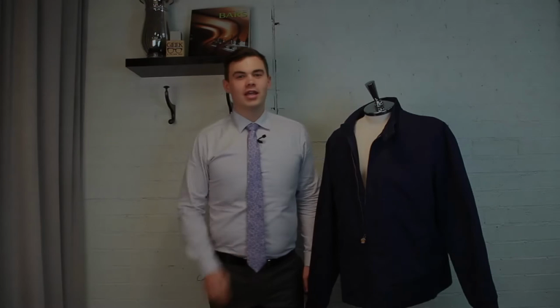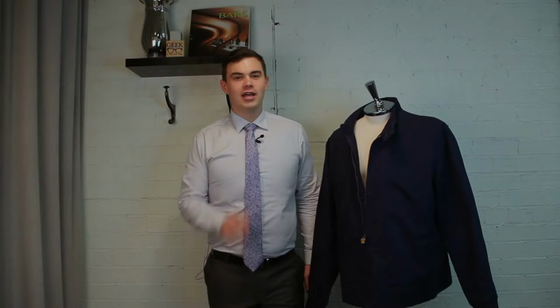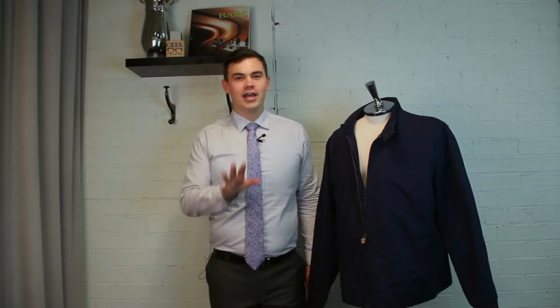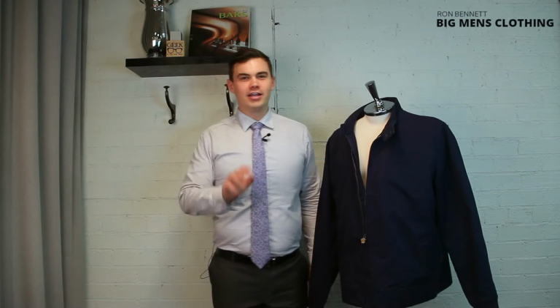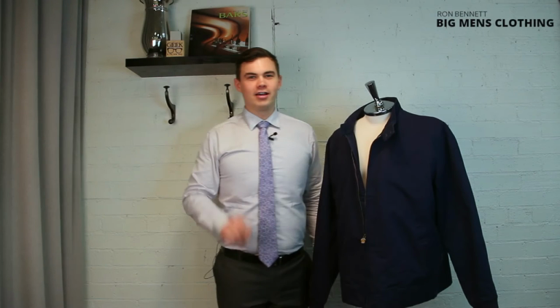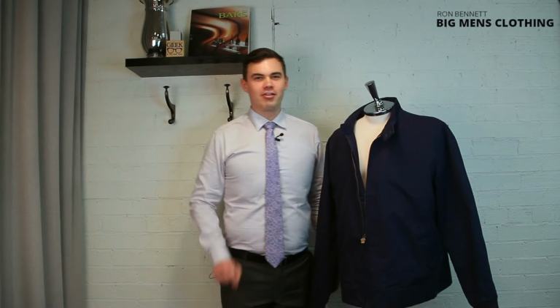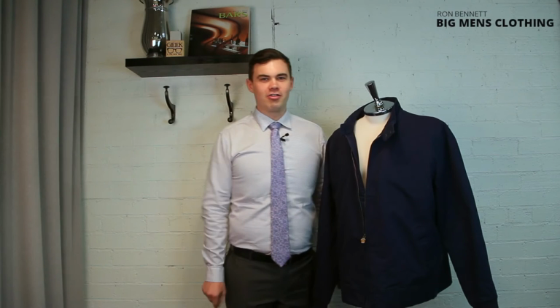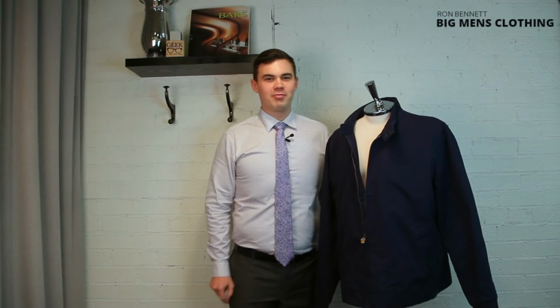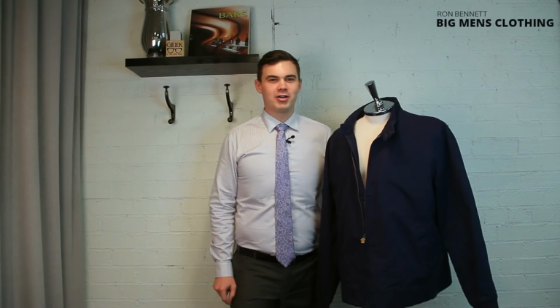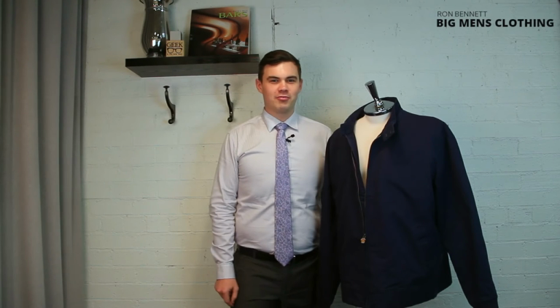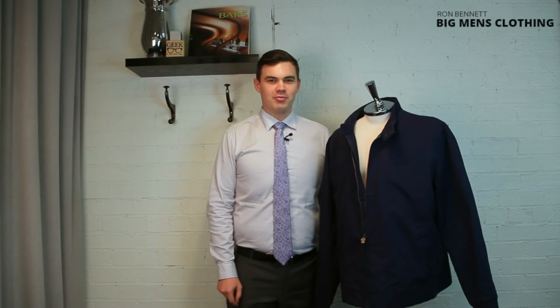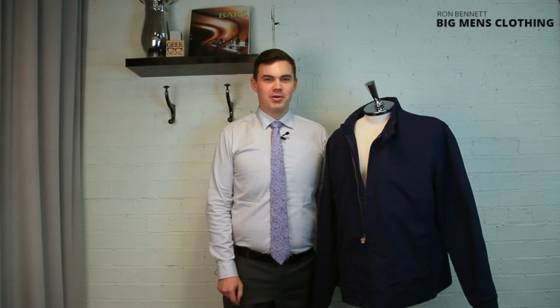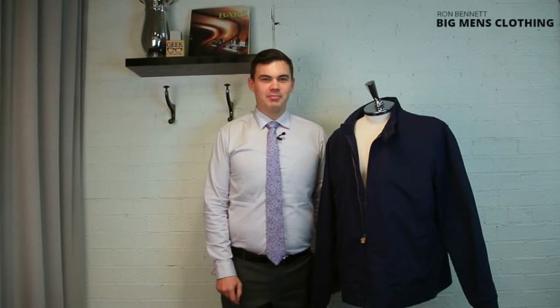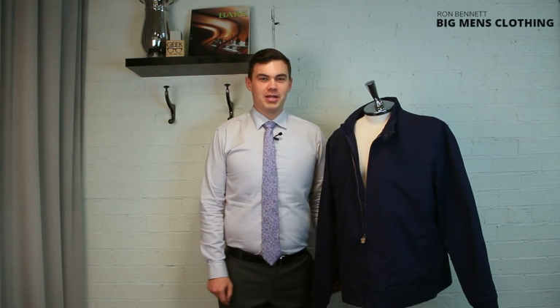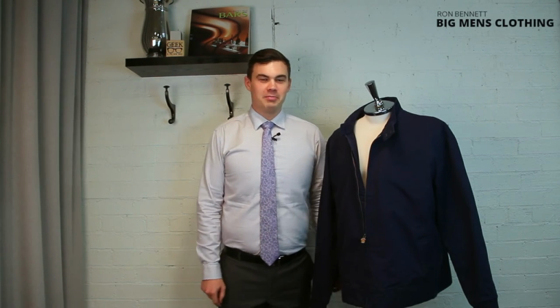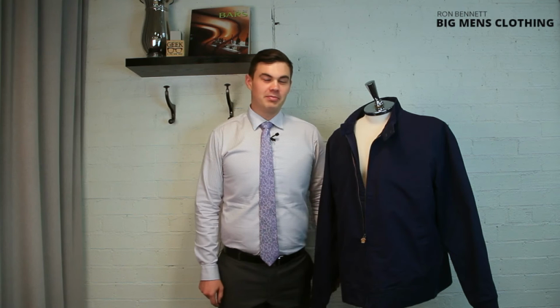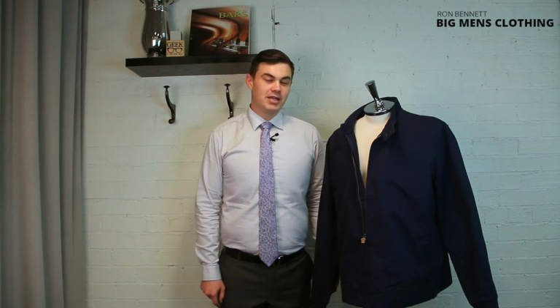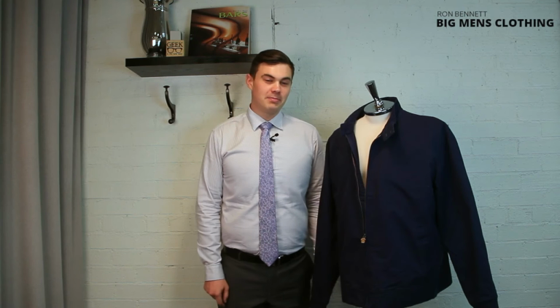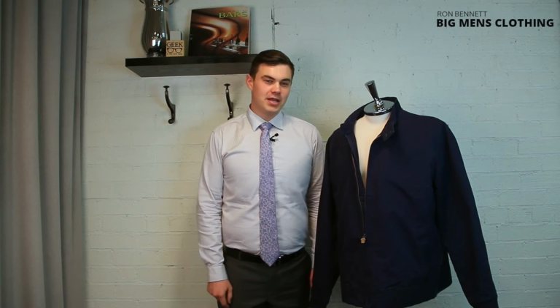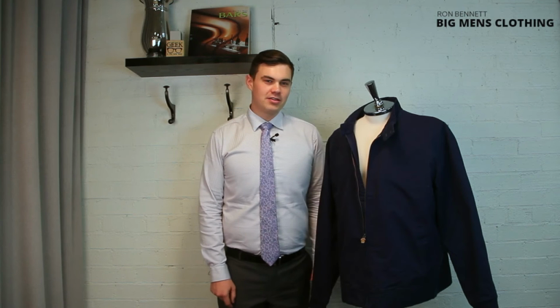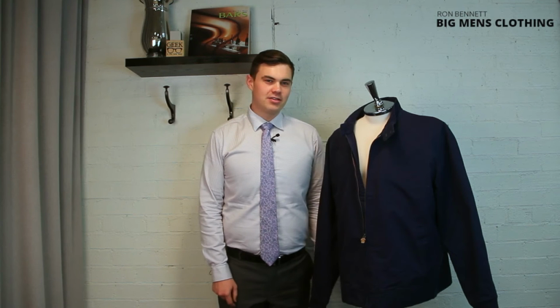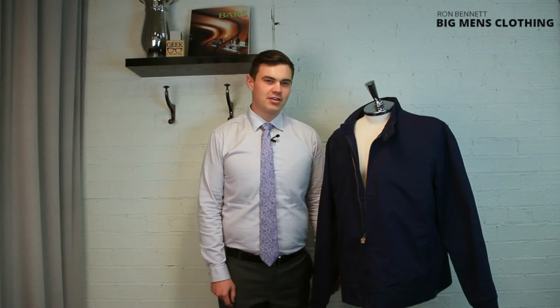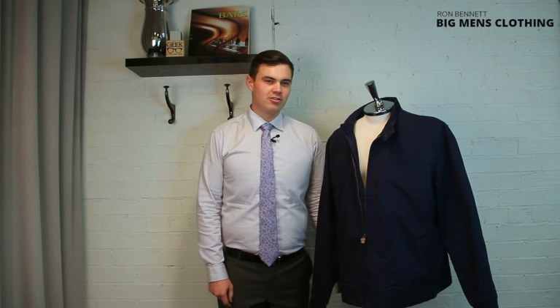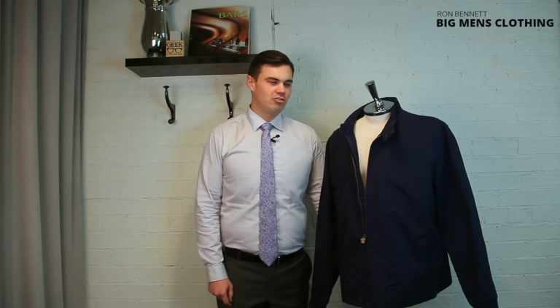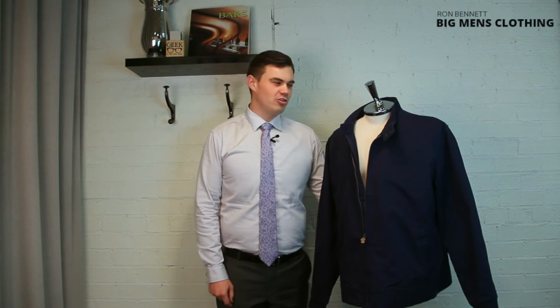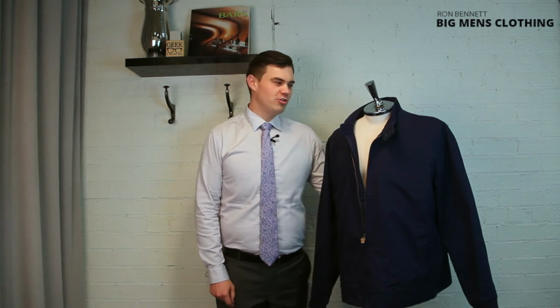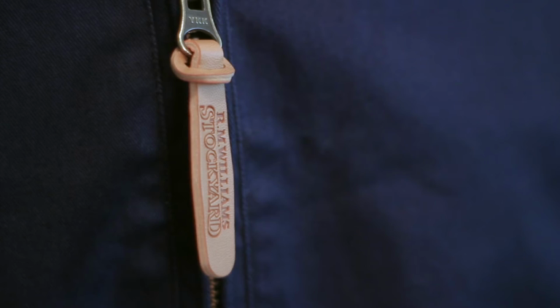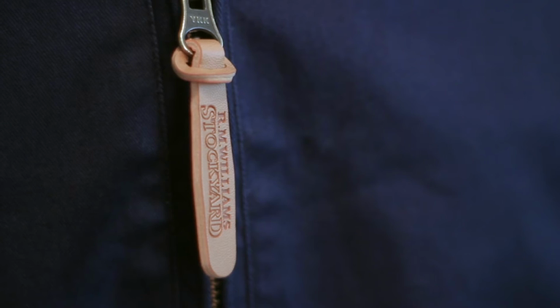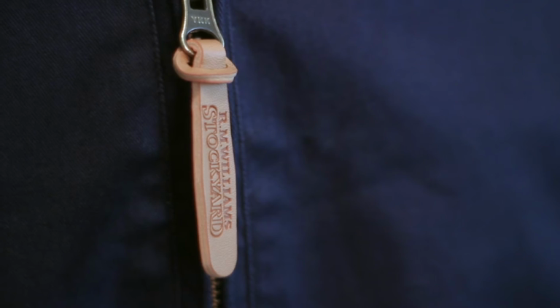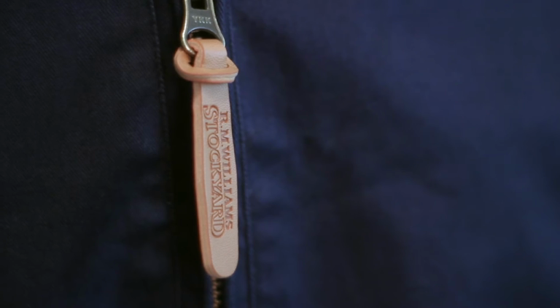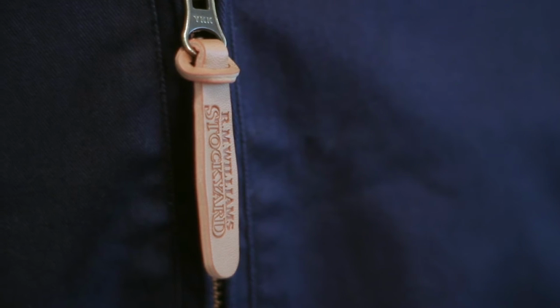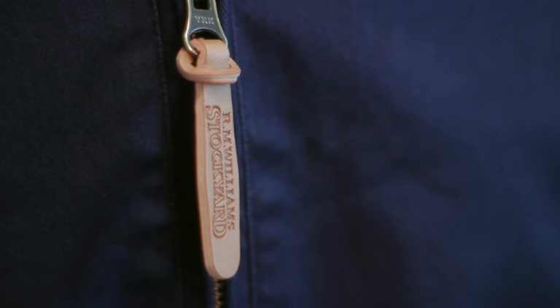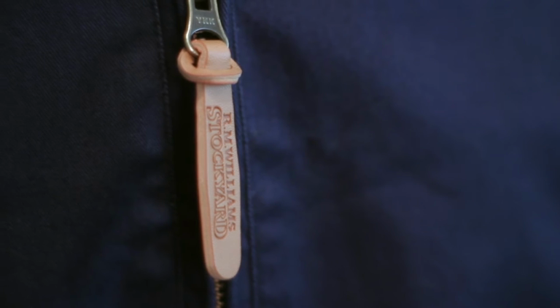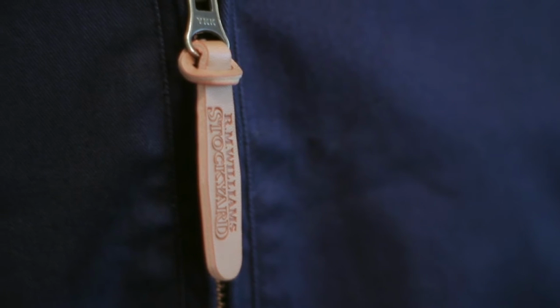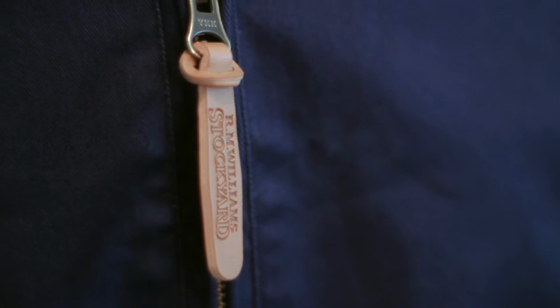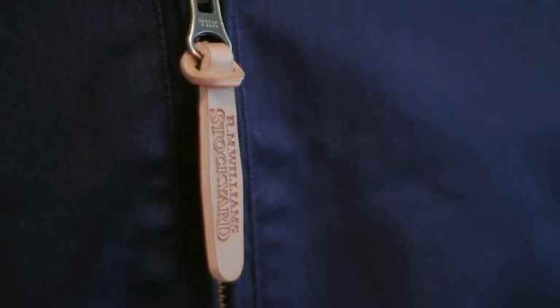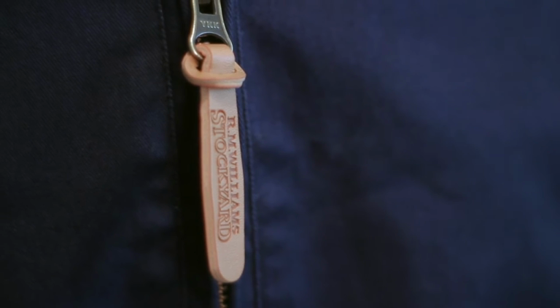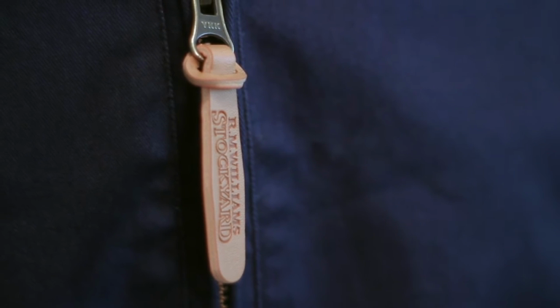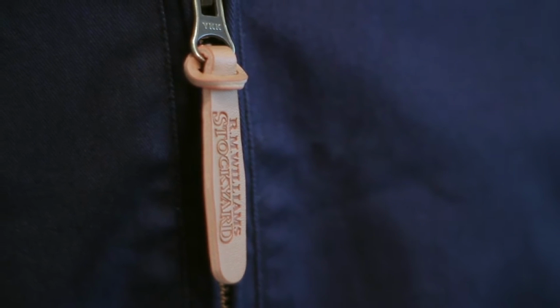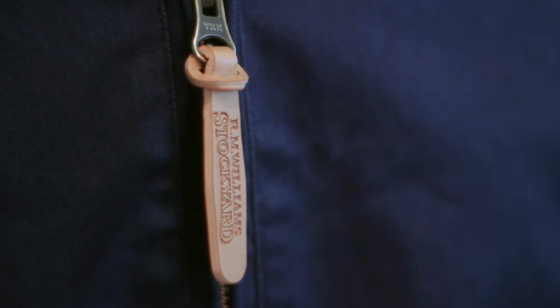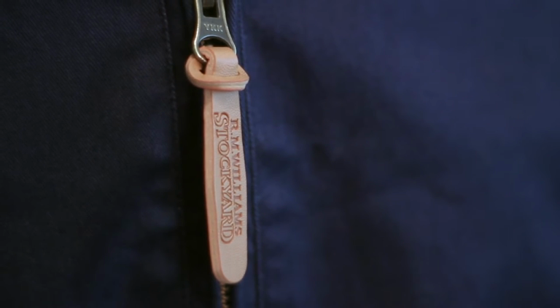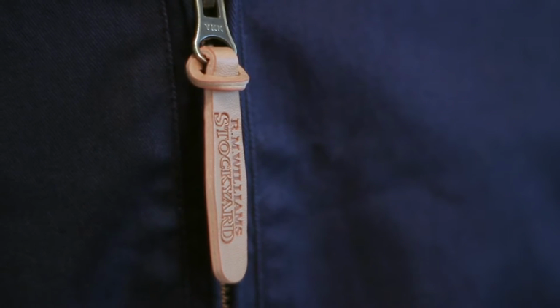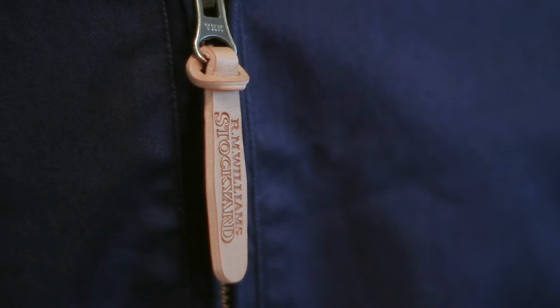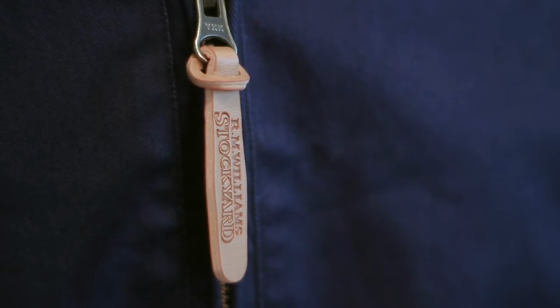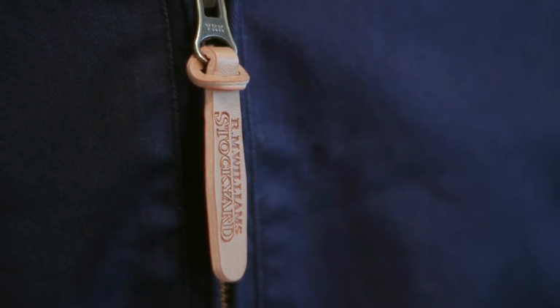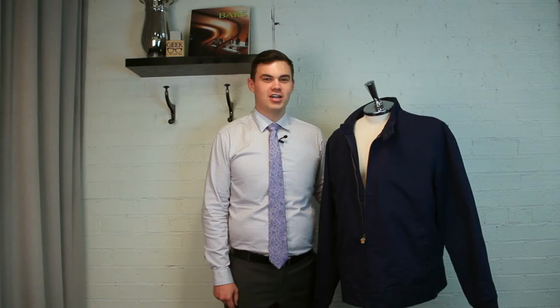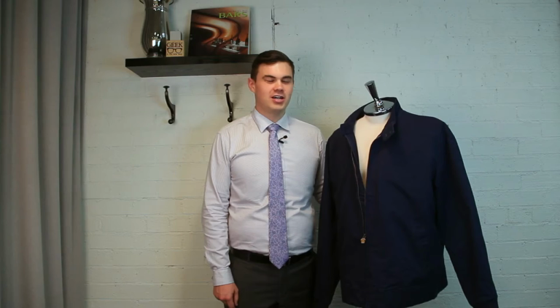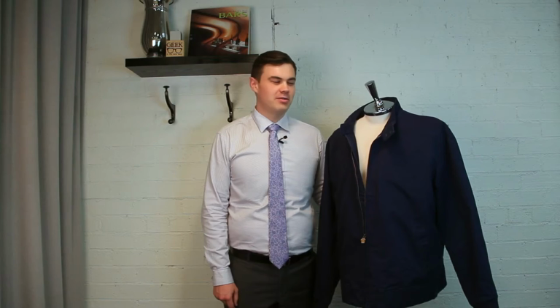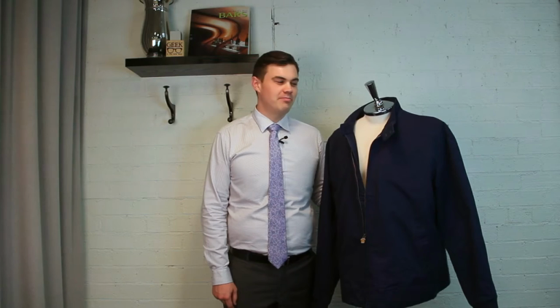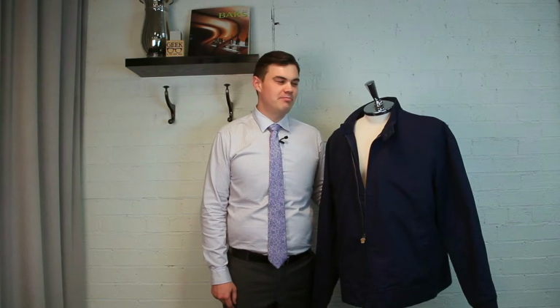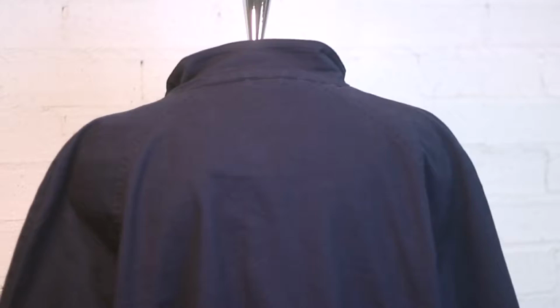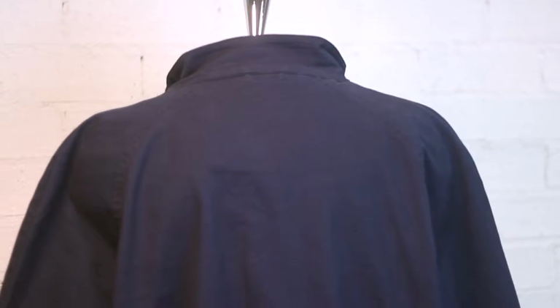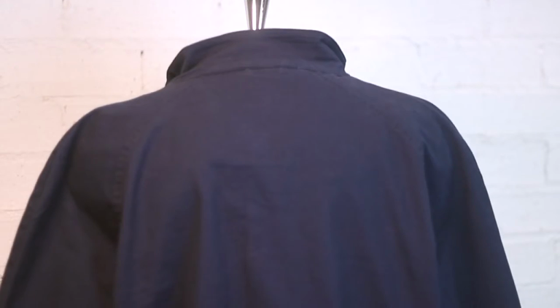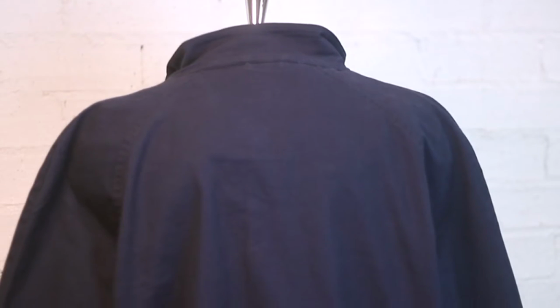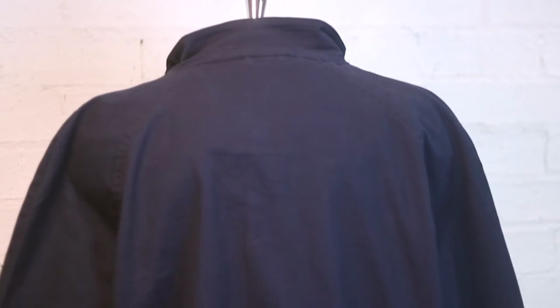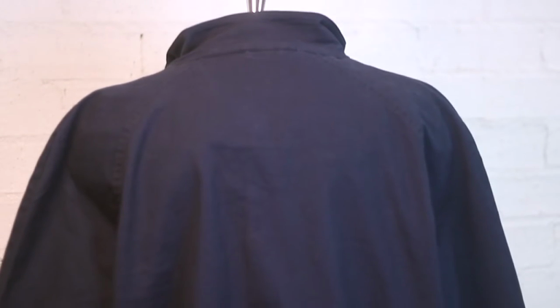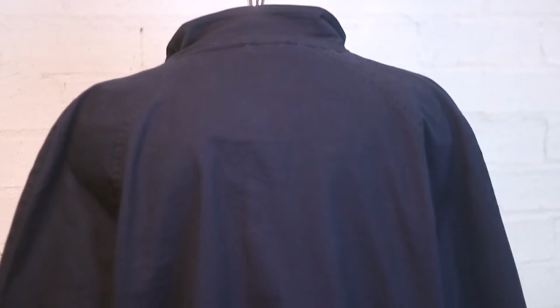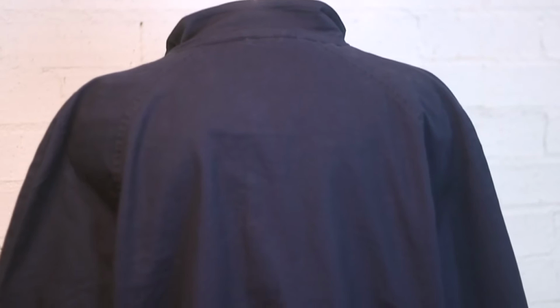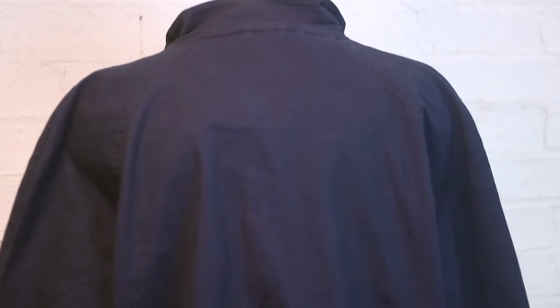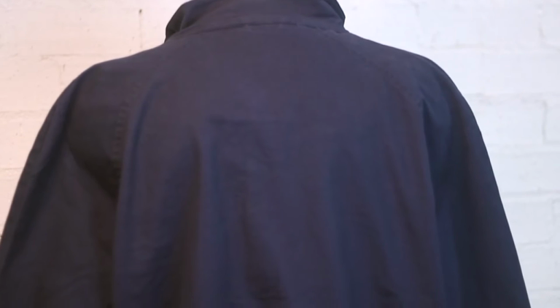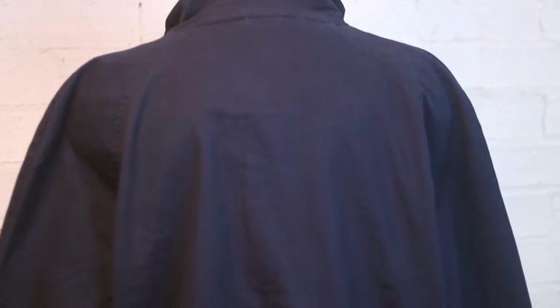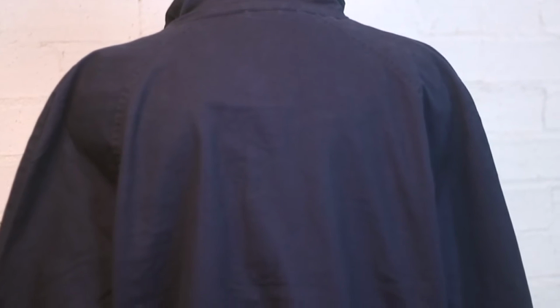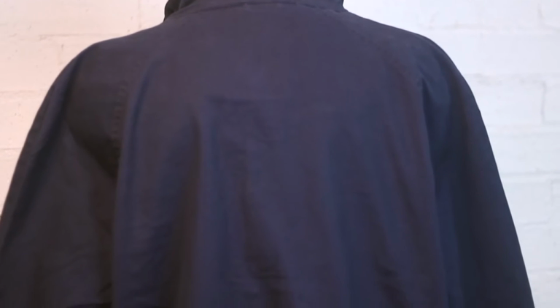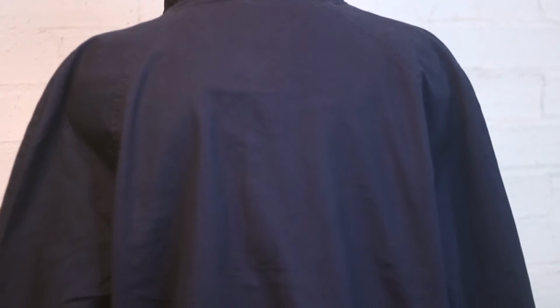Hey guys, this is Michael from Ron Bennett Big Men's here to show you our new Iron Williams Stockyard Modern Bomber Style Jacket.